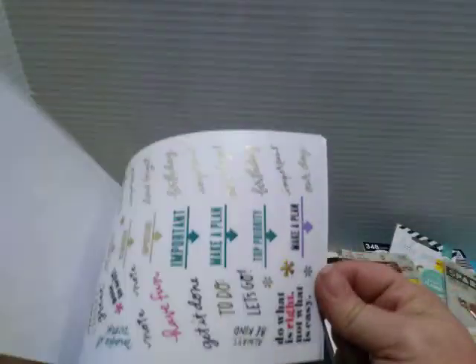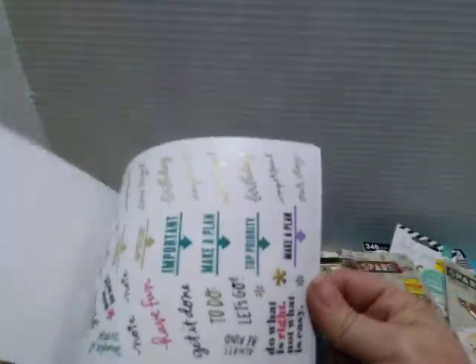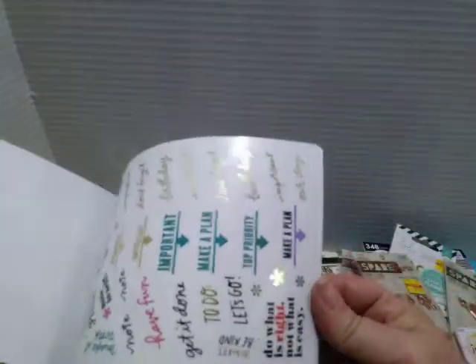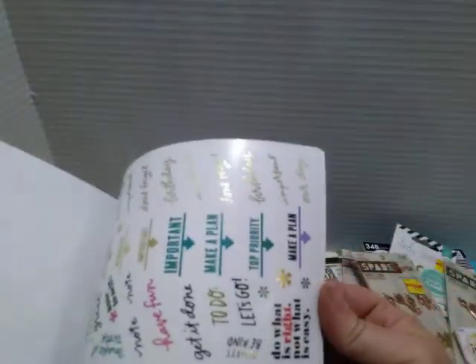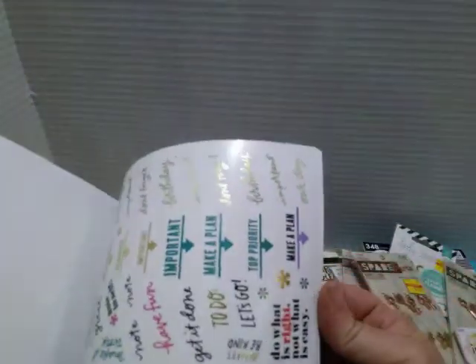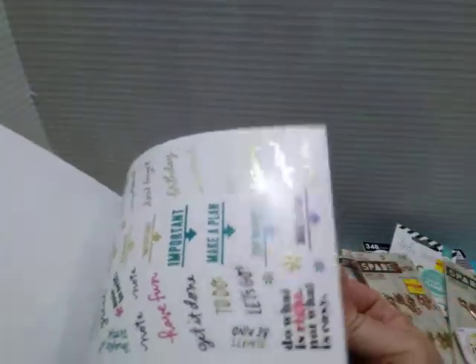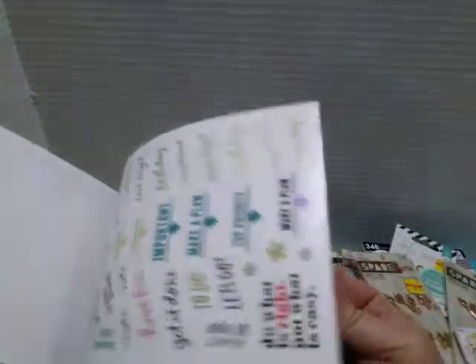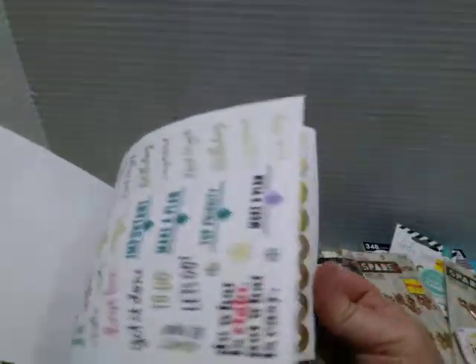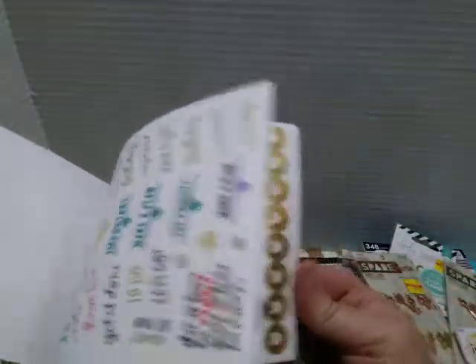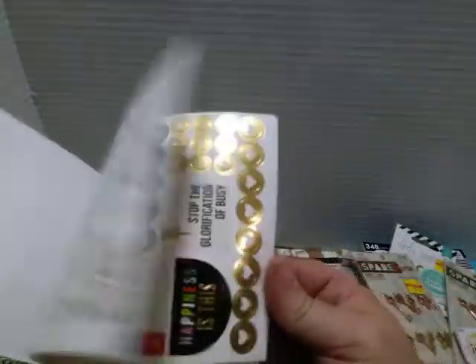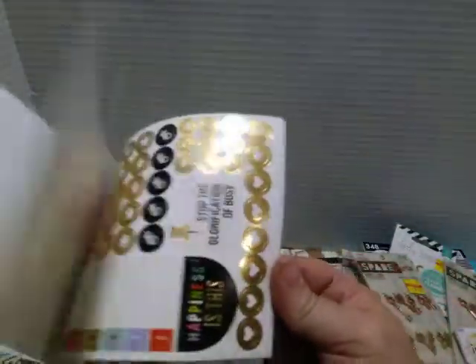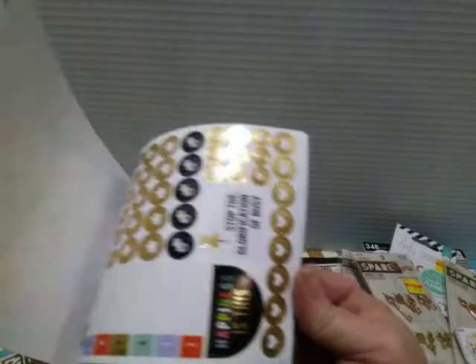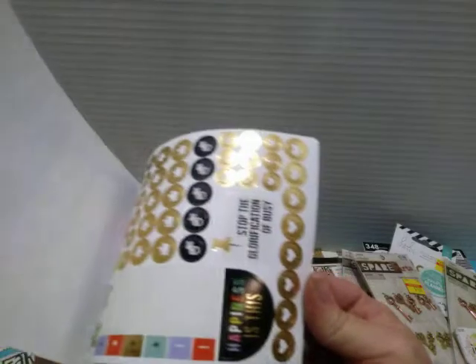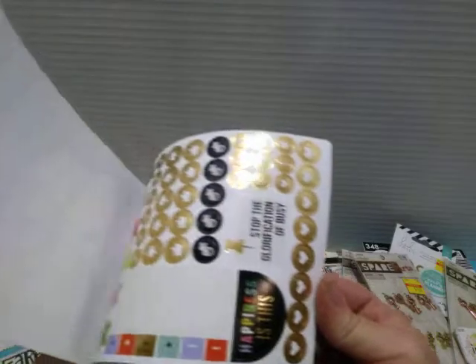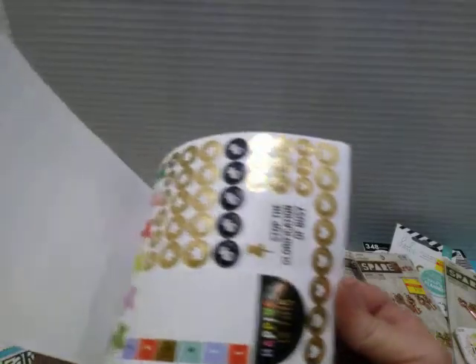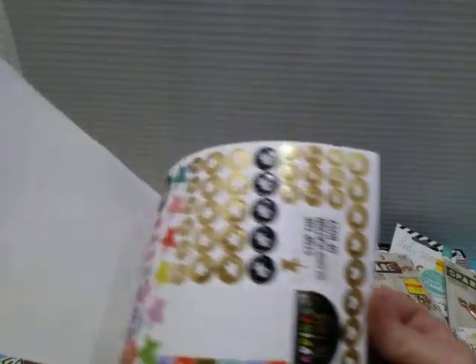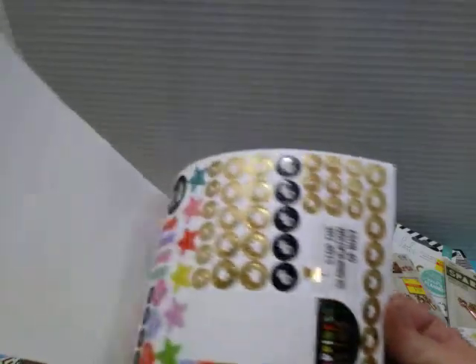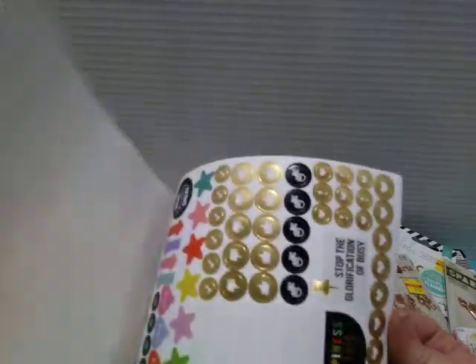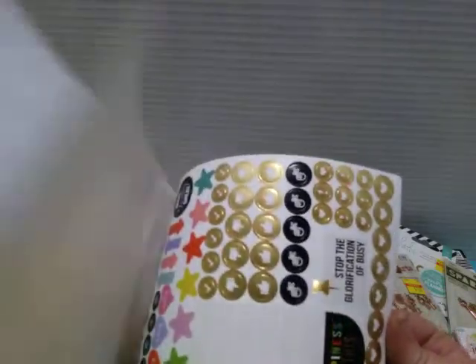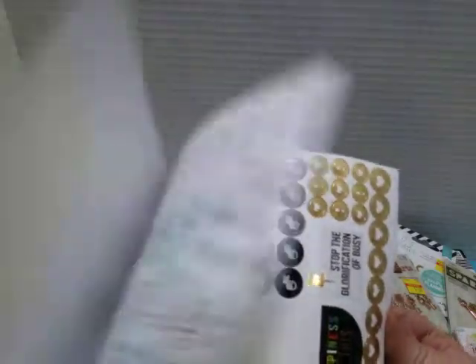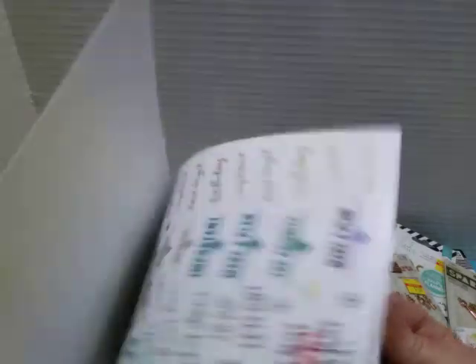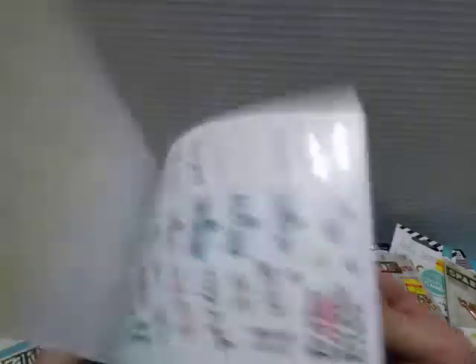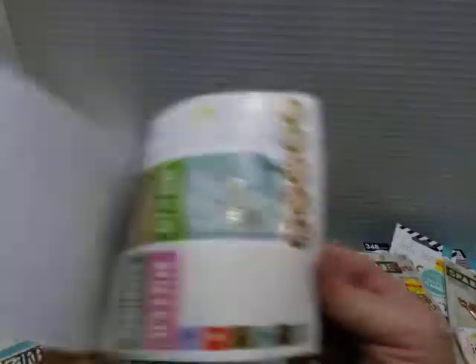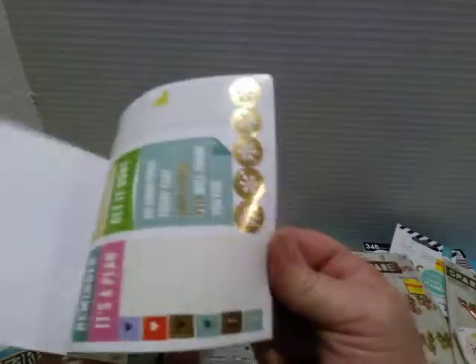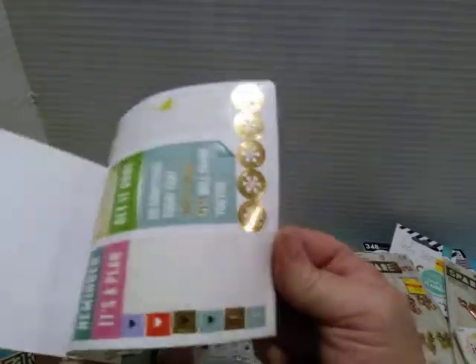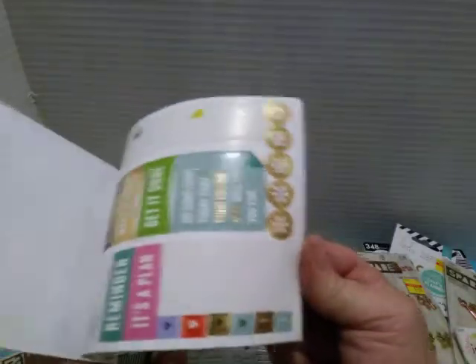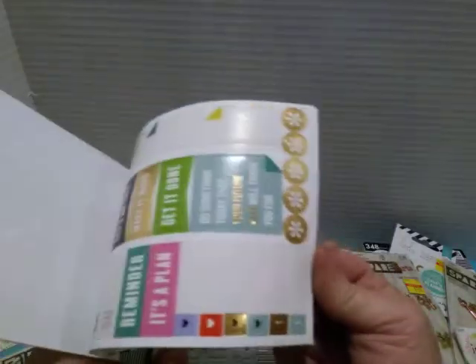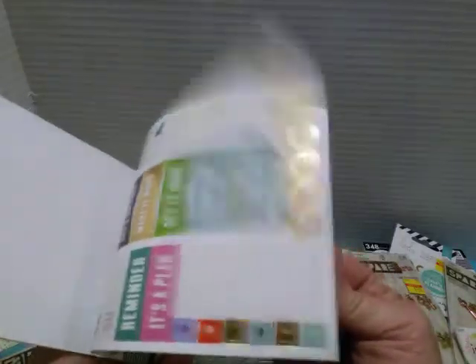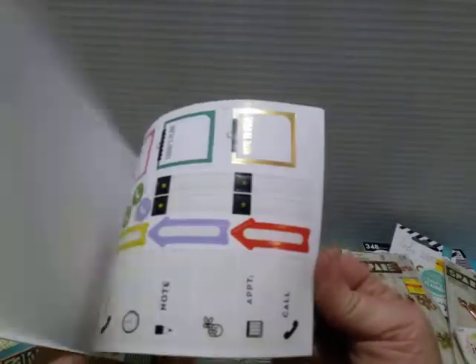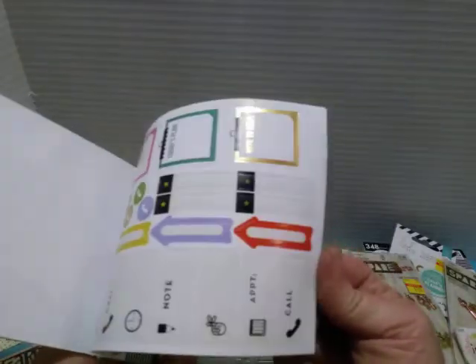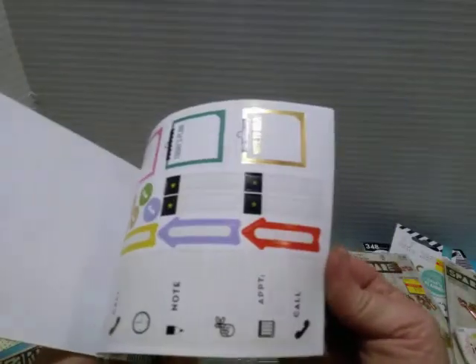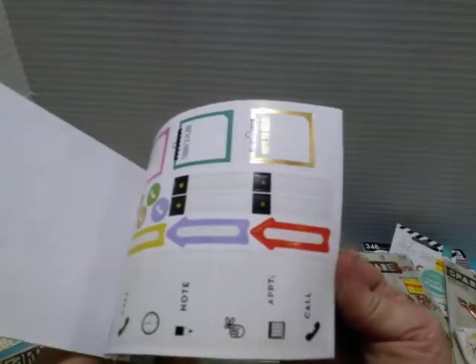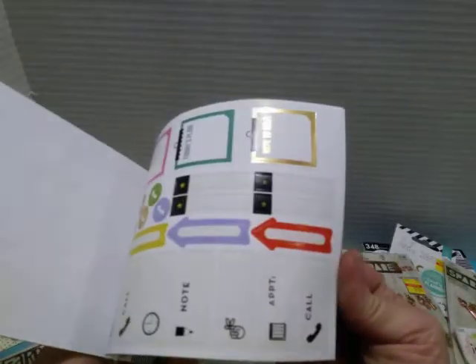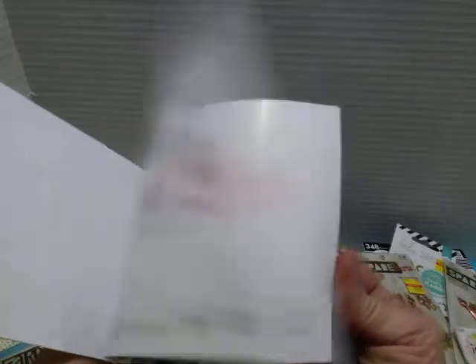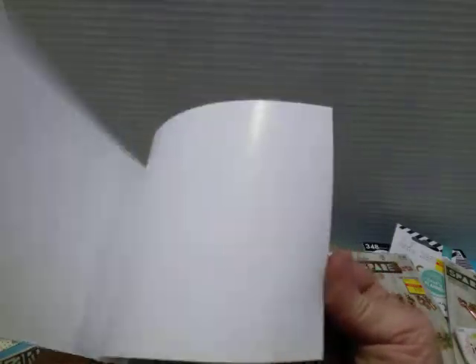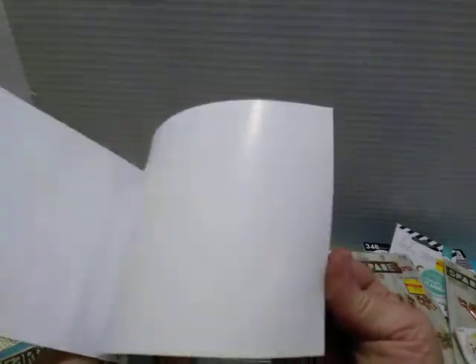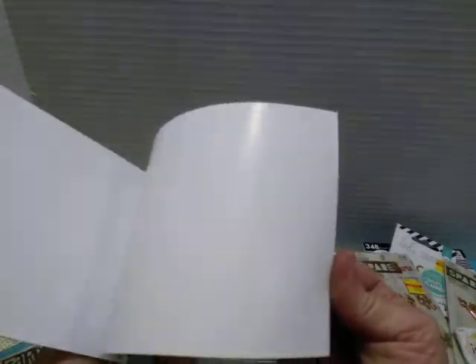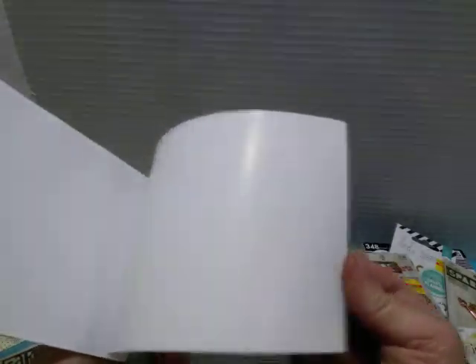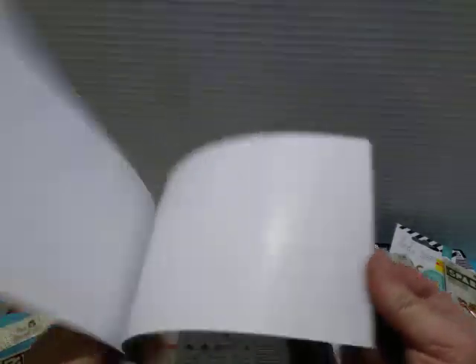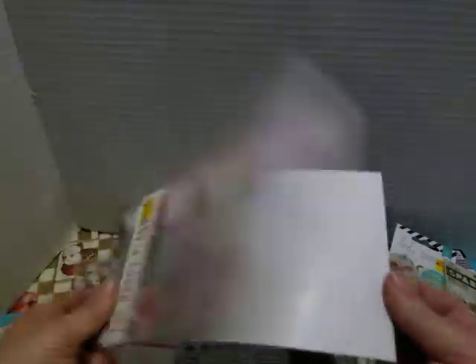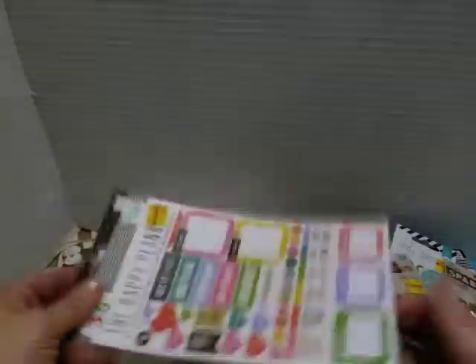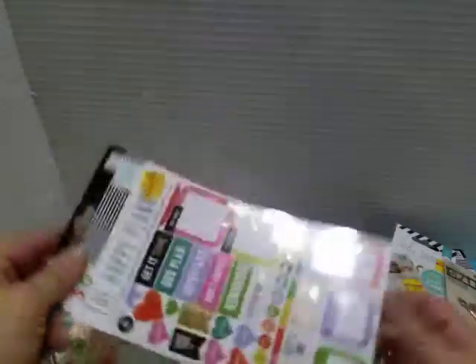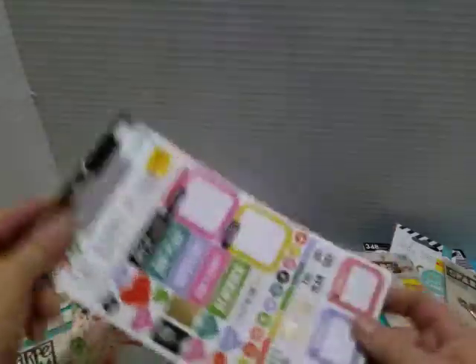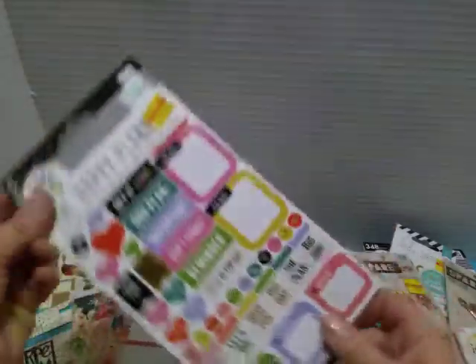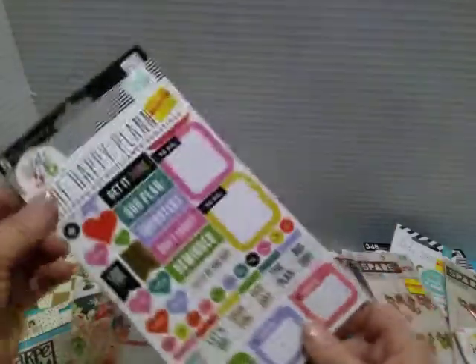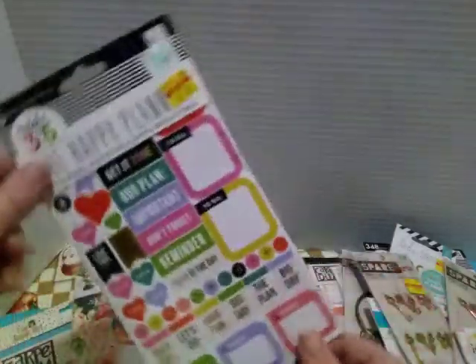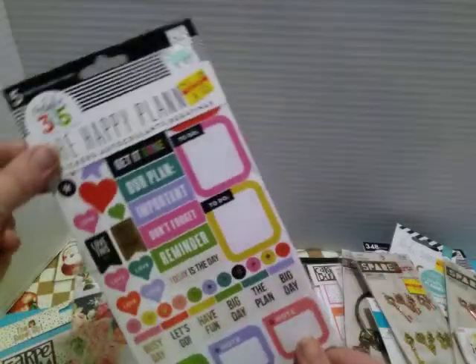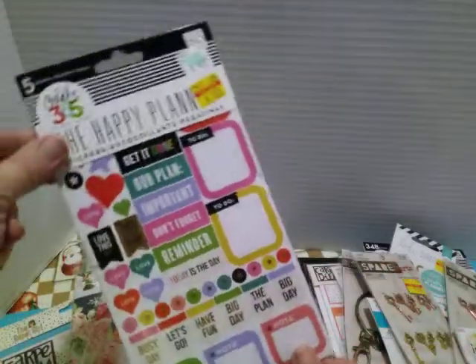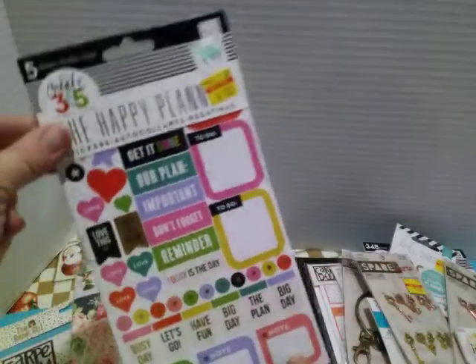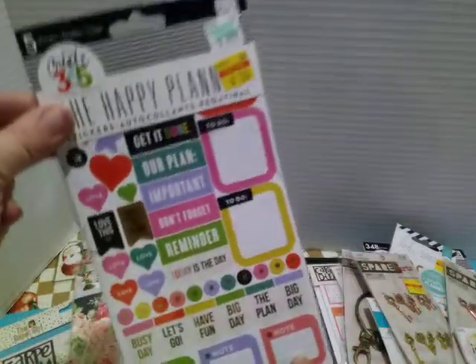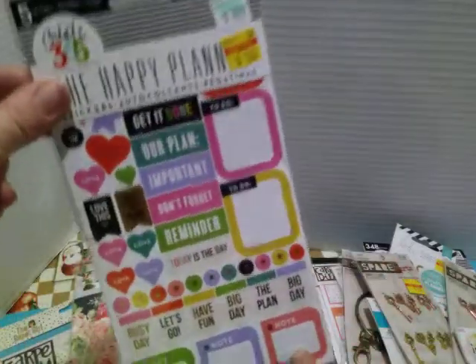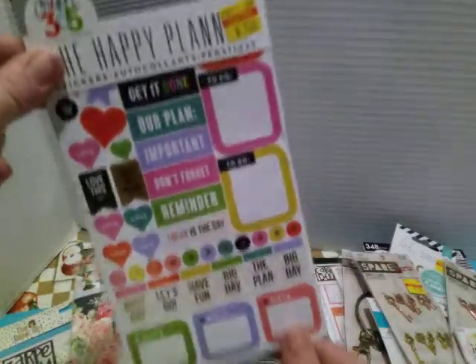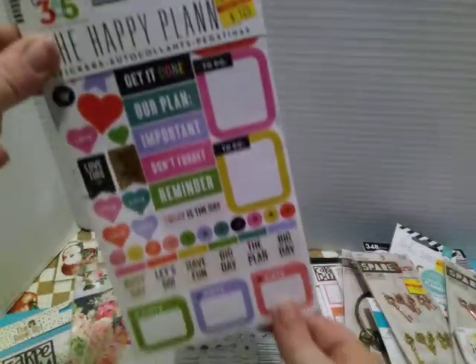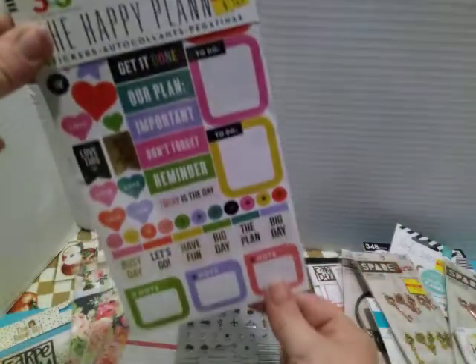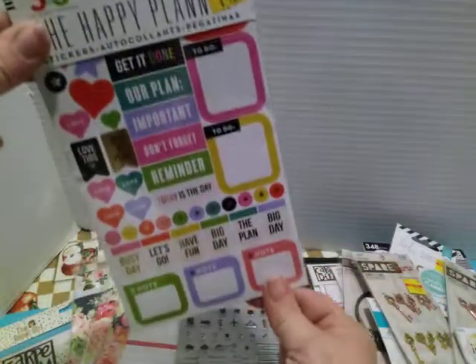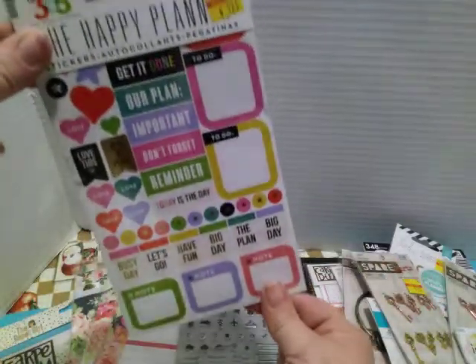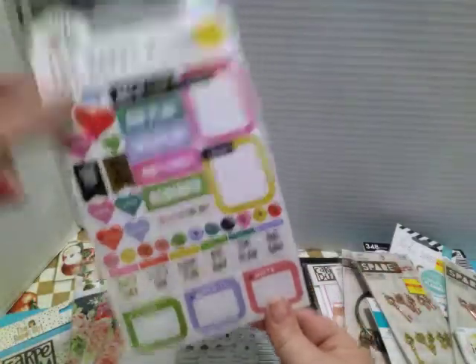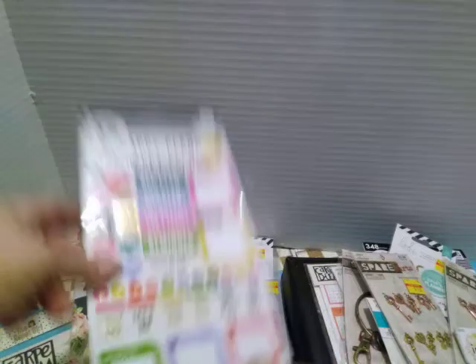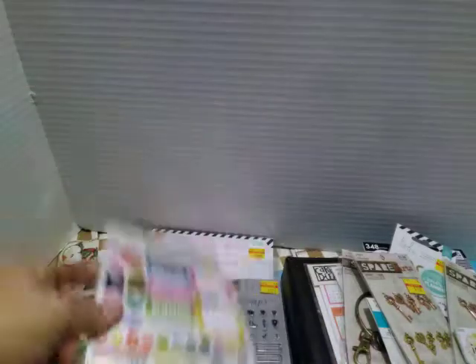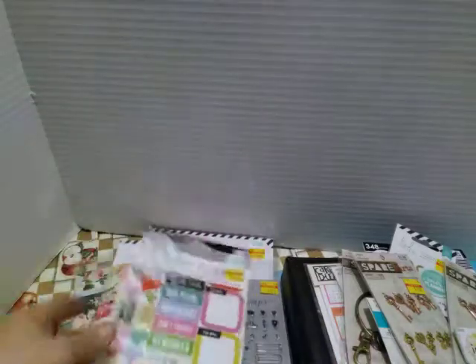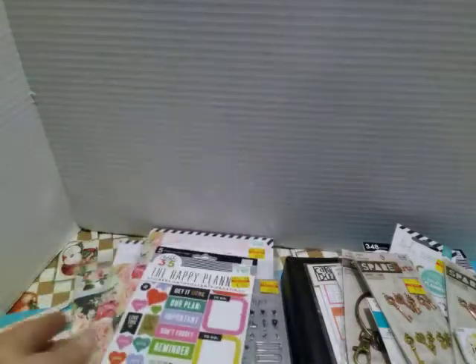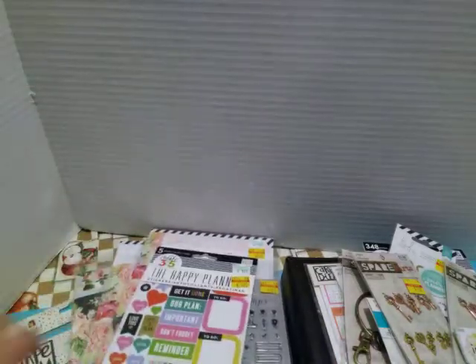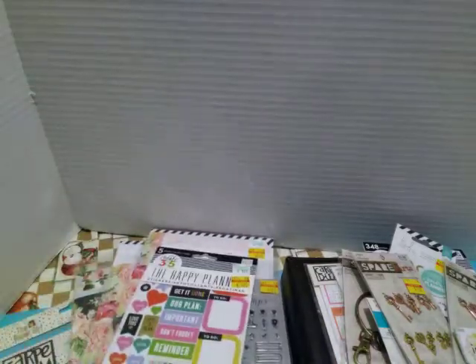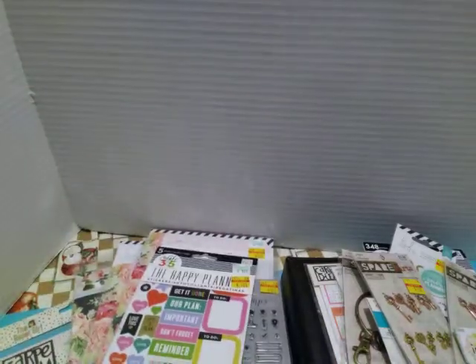Then I got this planner stamp for $1.25 and it's got the little block with it. For the Happy Planner stickers, I got these ones — $1.25. I really want to go back before the weekend's out to try to get some more items for Happy Mail, etc., because they're just so affordable.